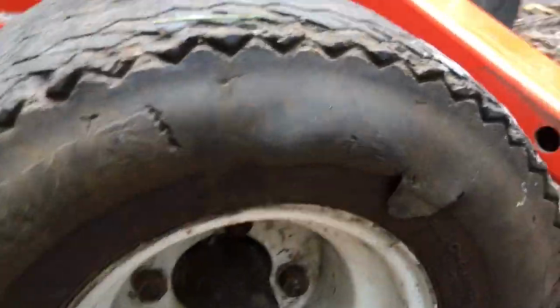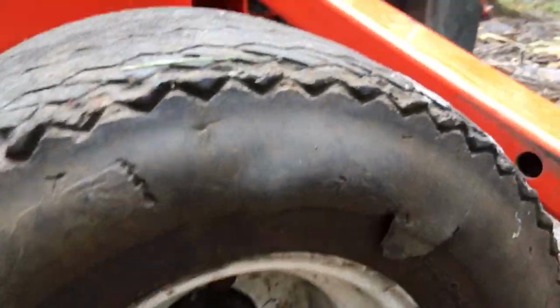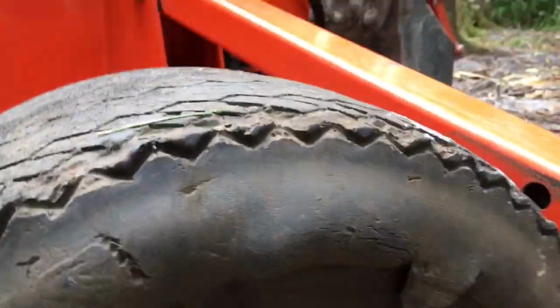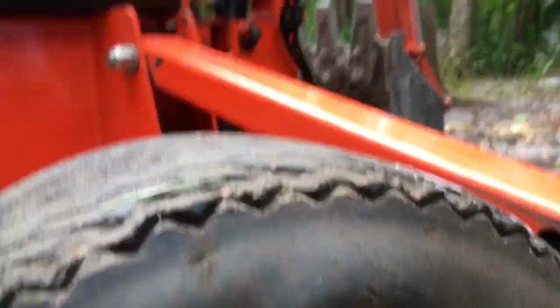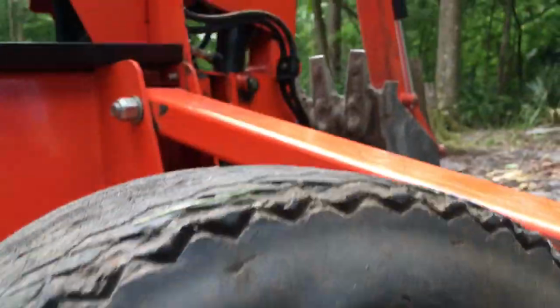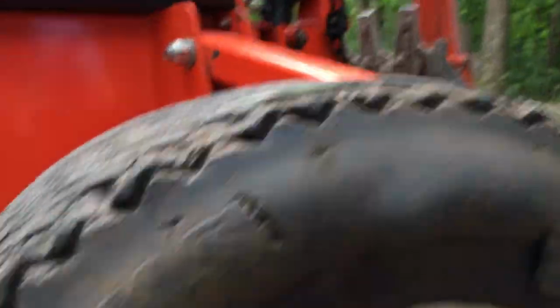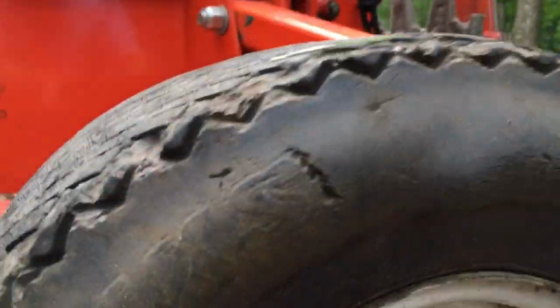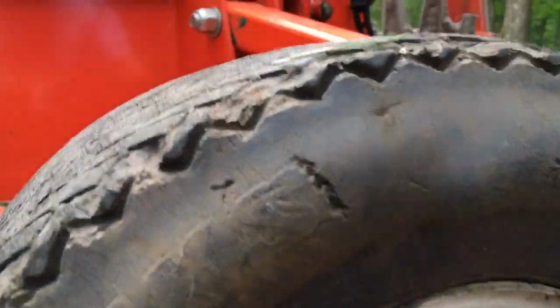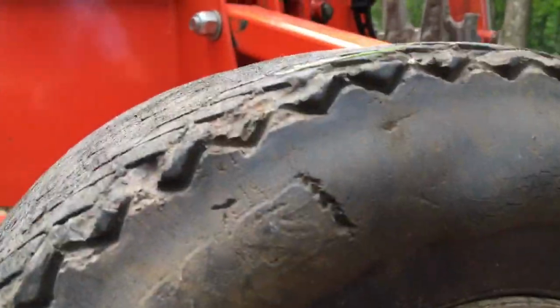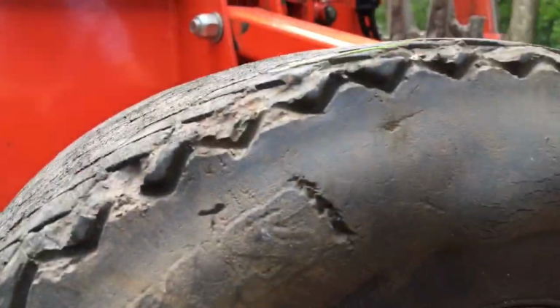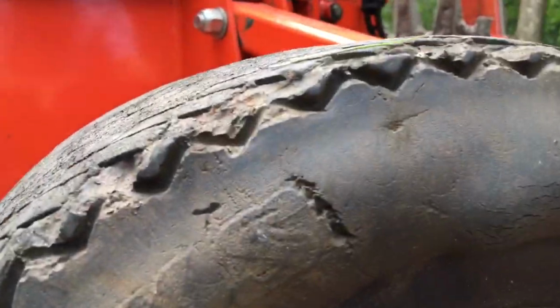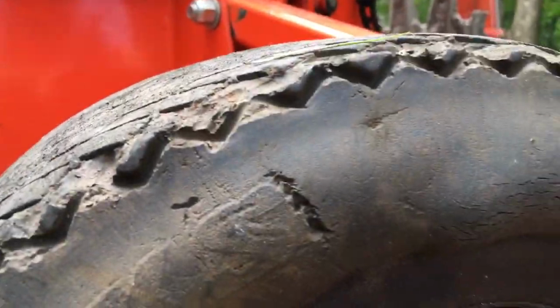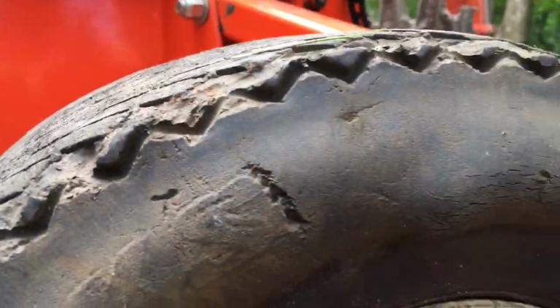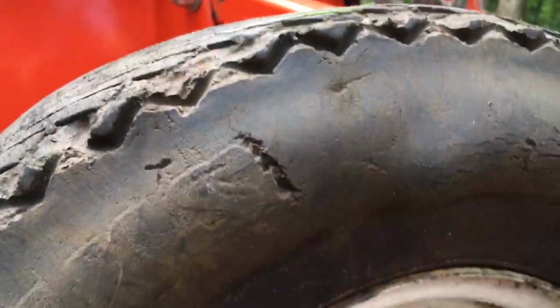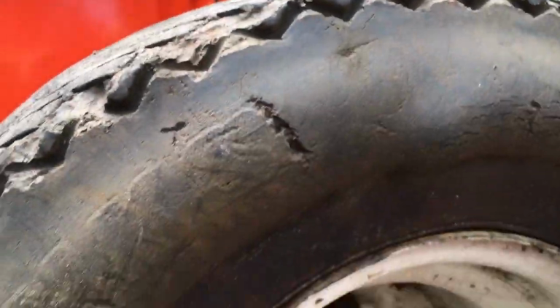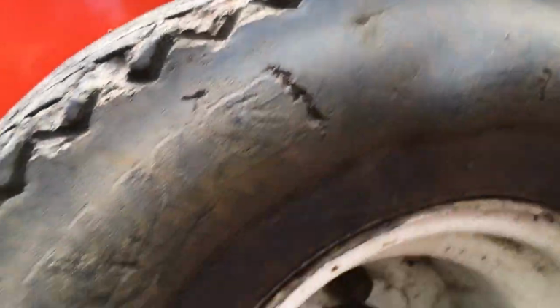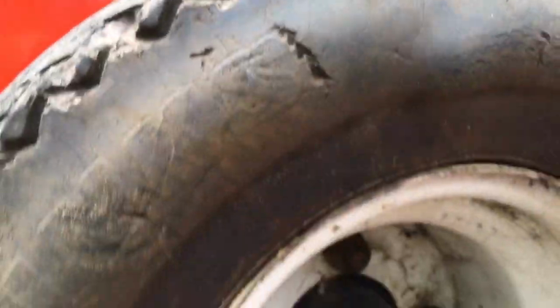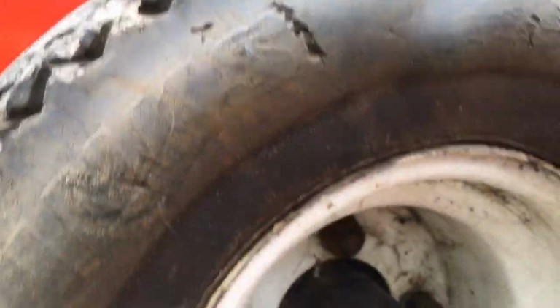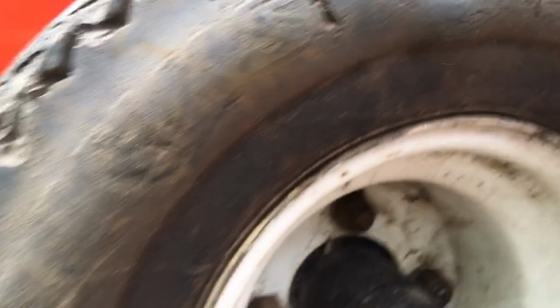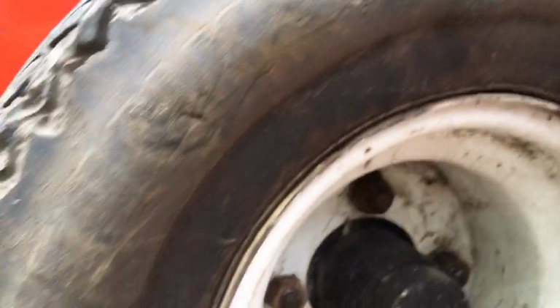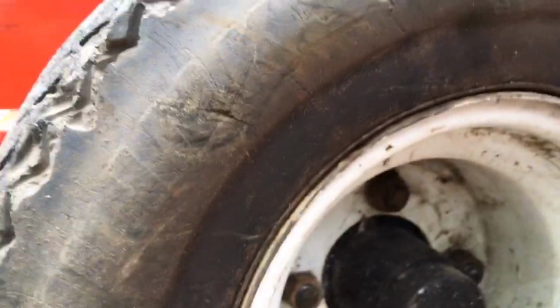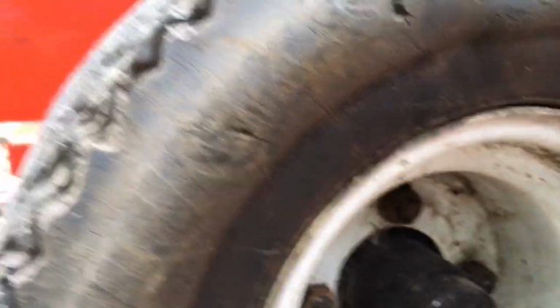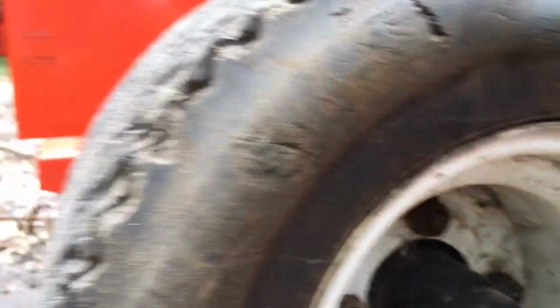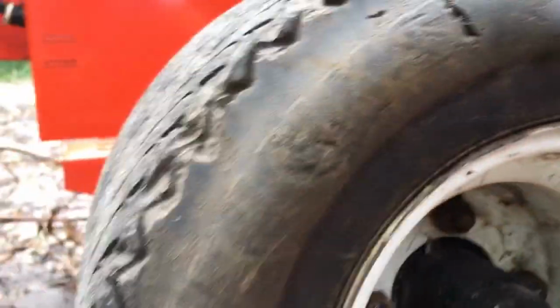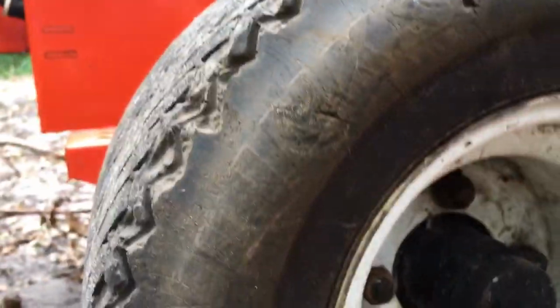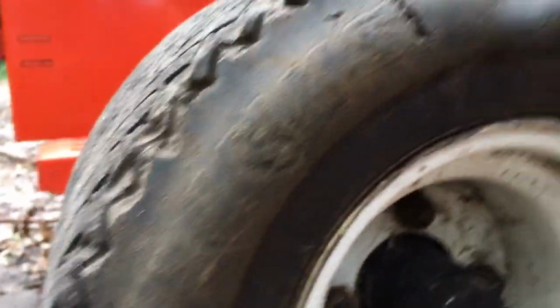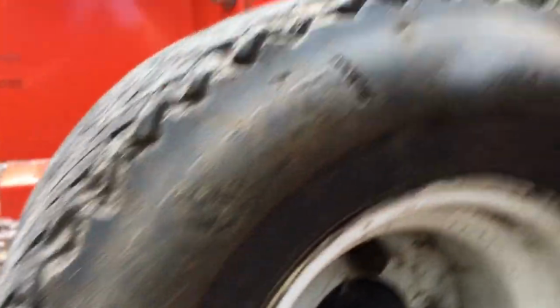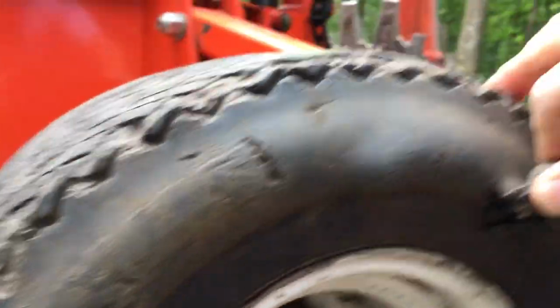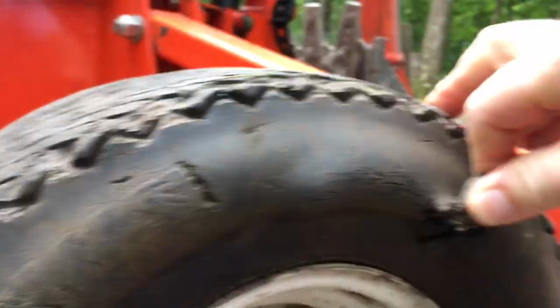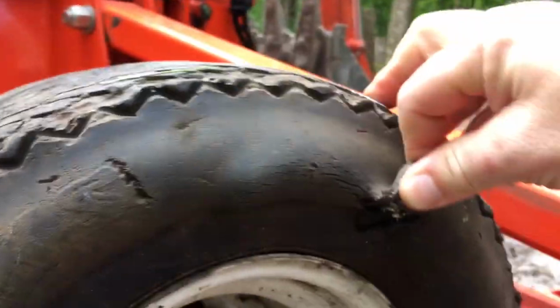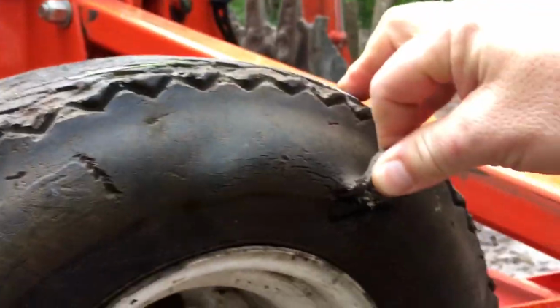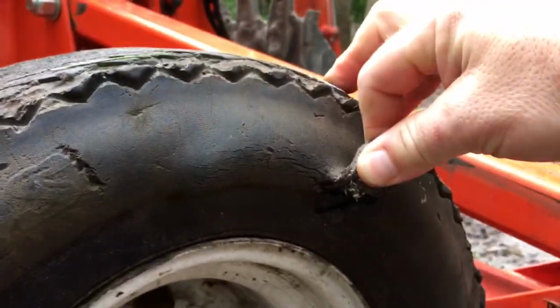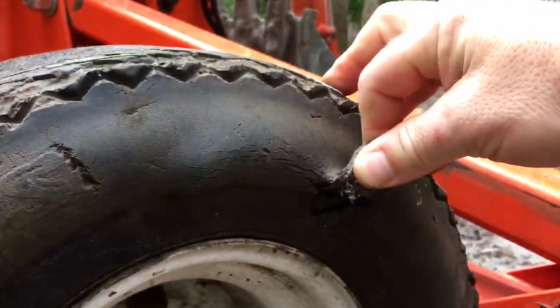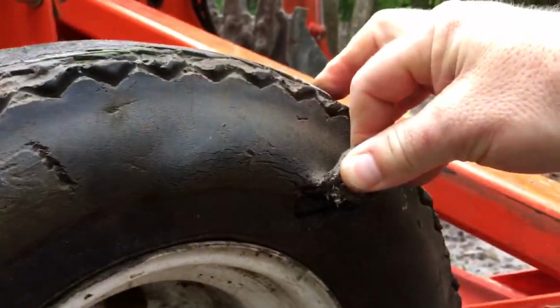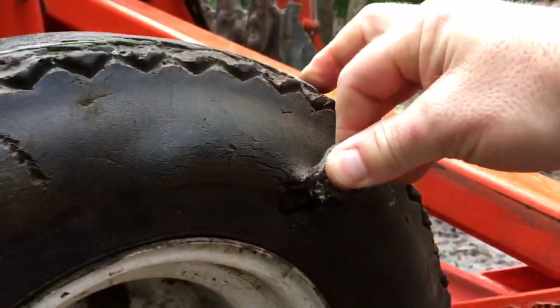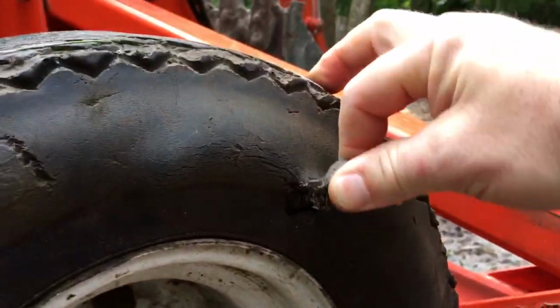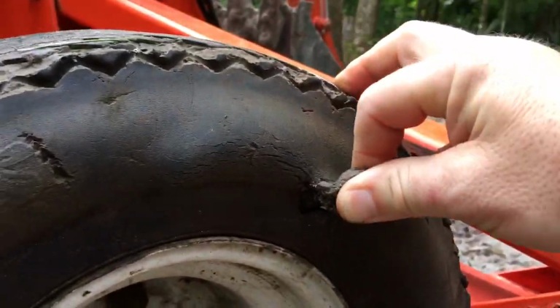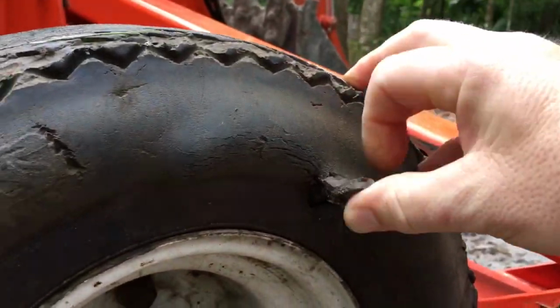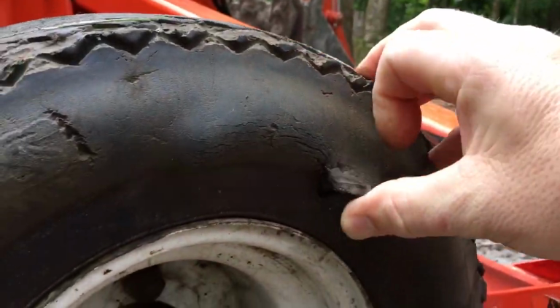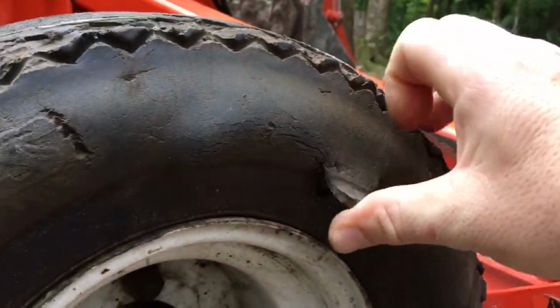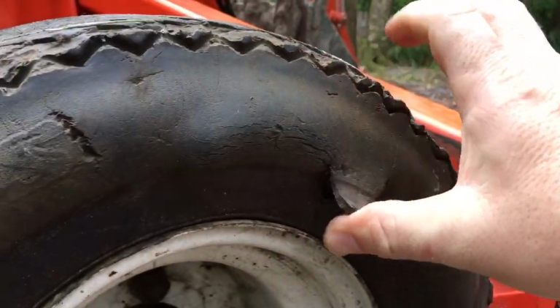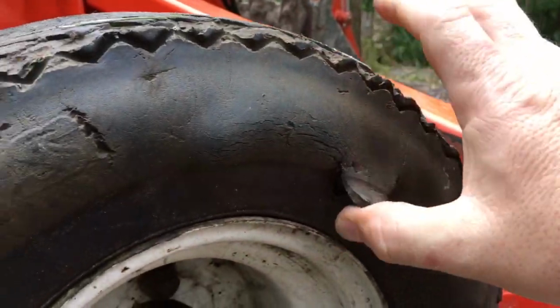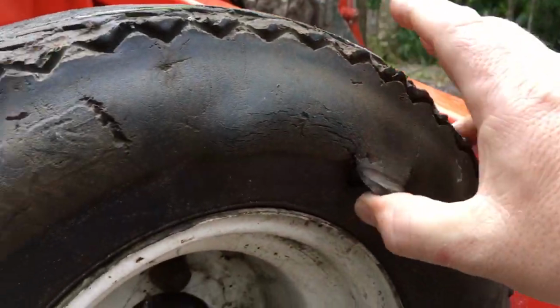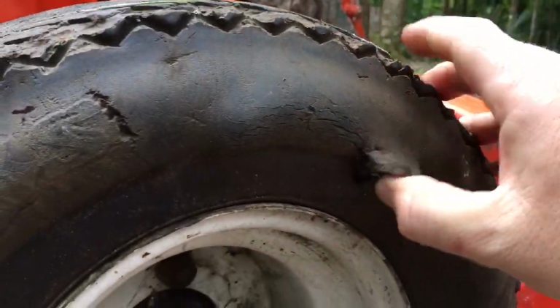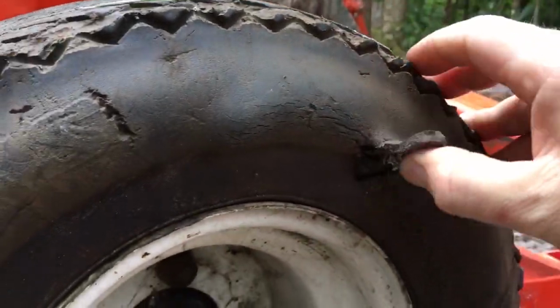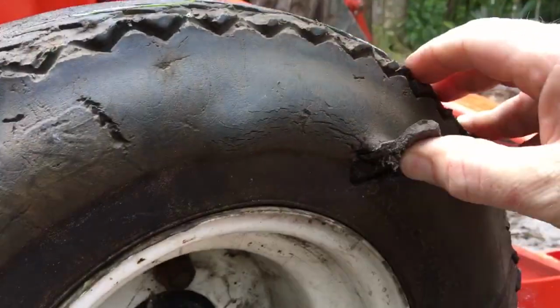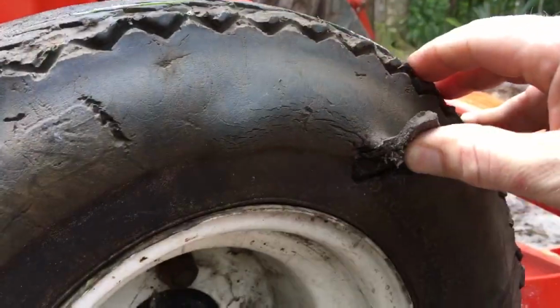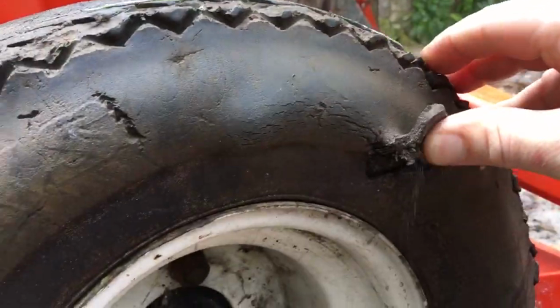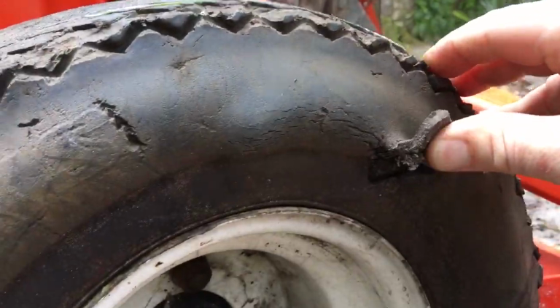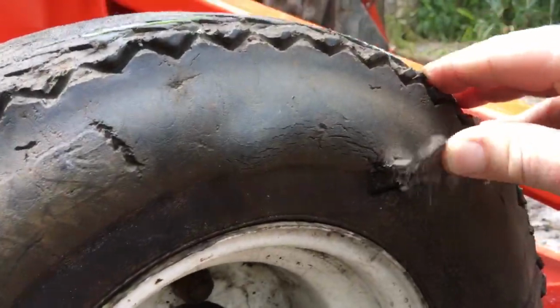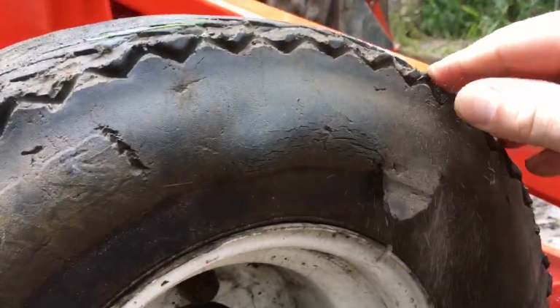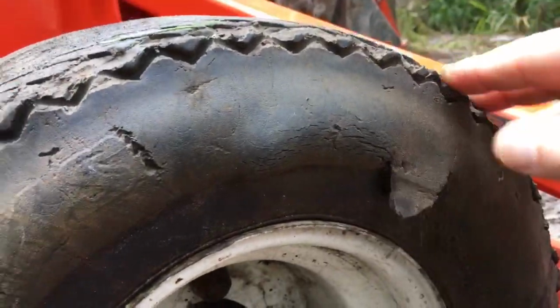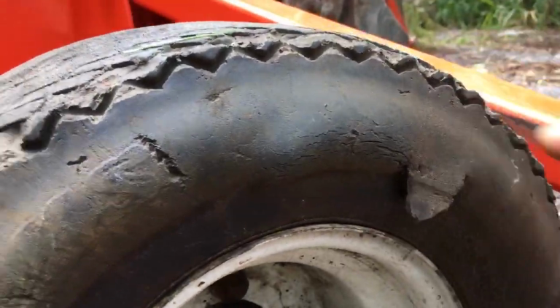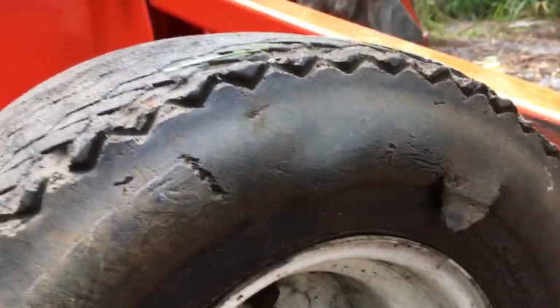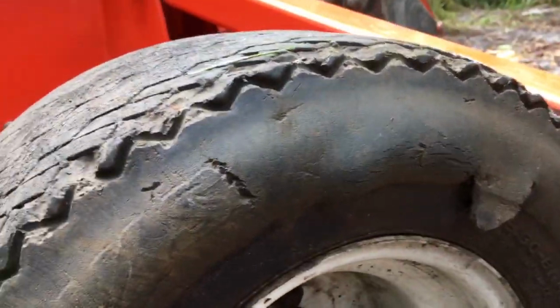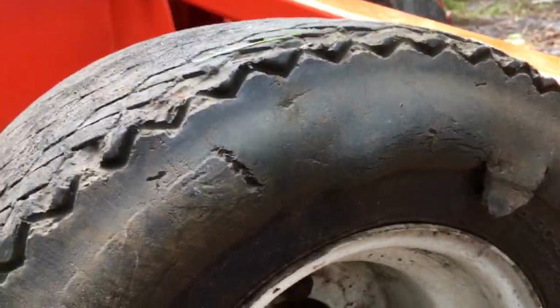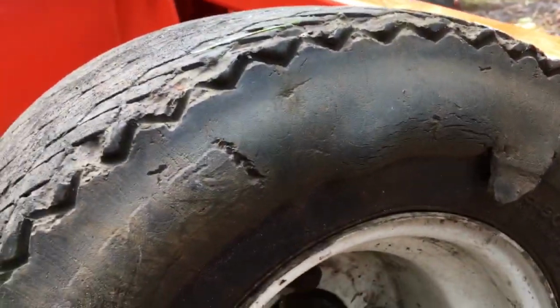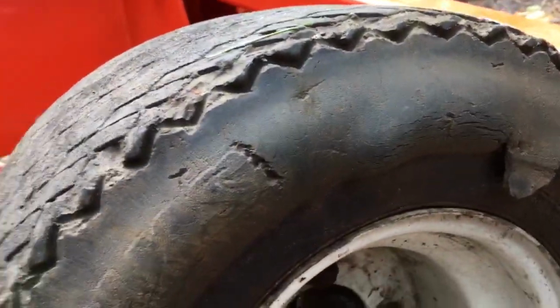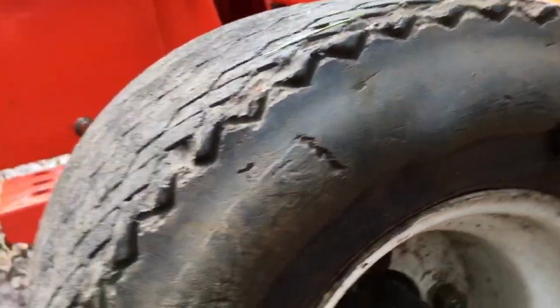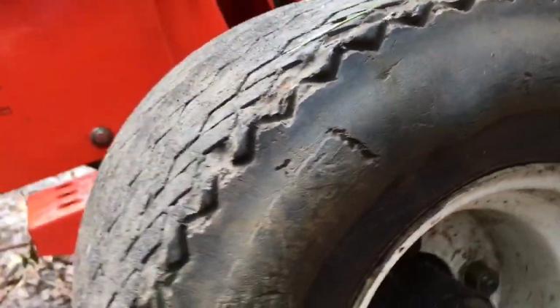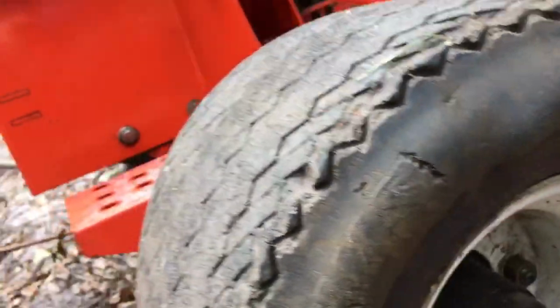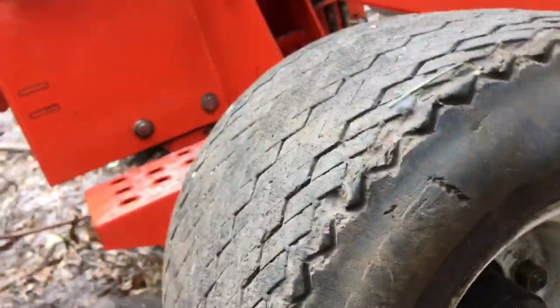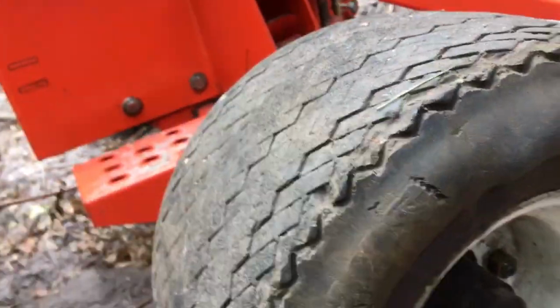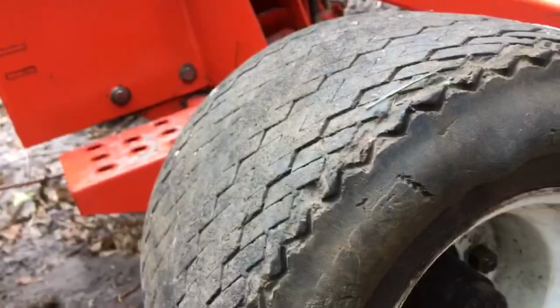It's a good thing that the tires are filled up because the tires are in rough shape.